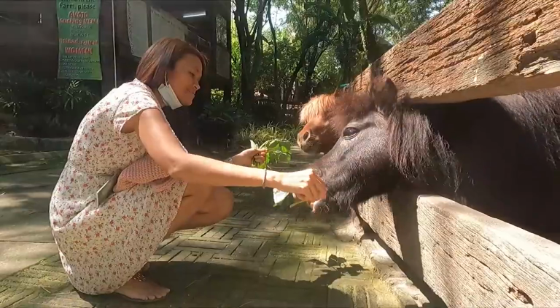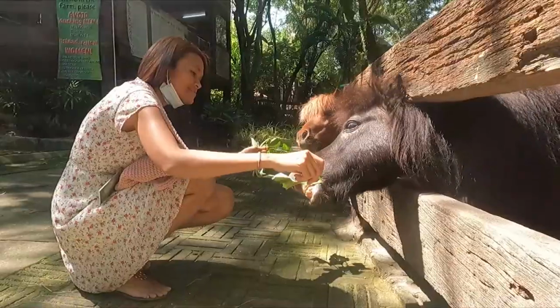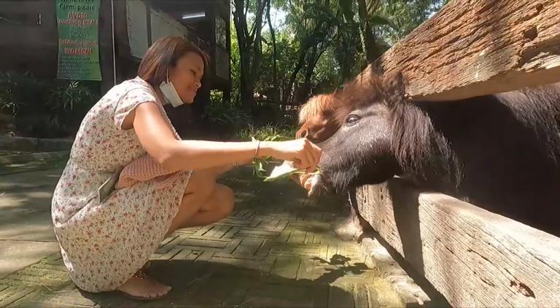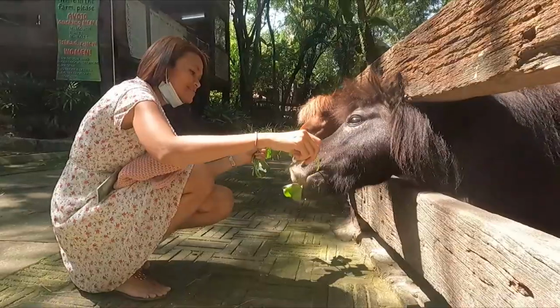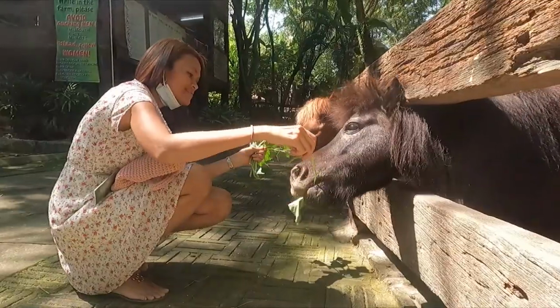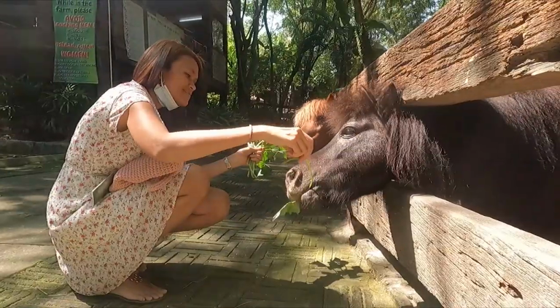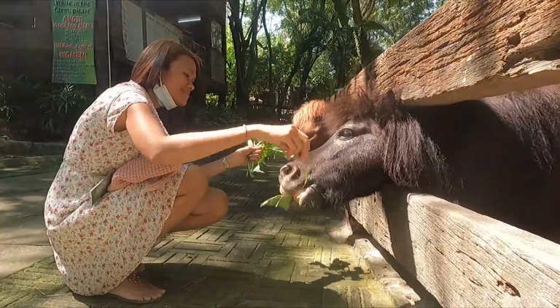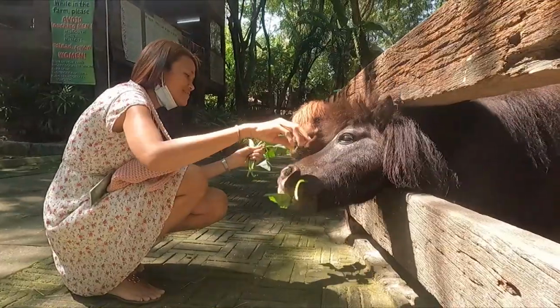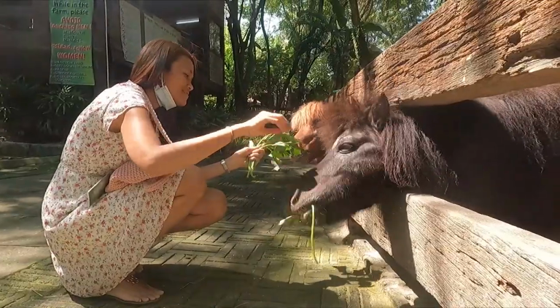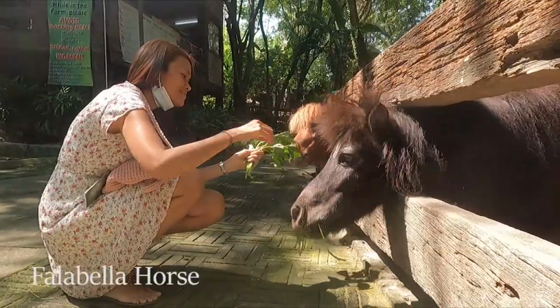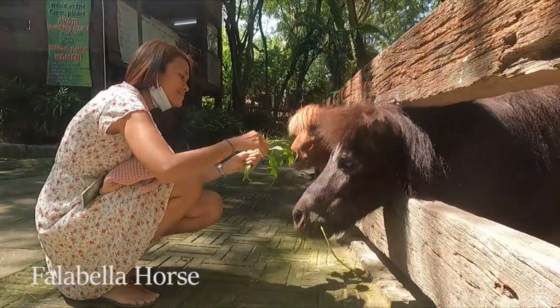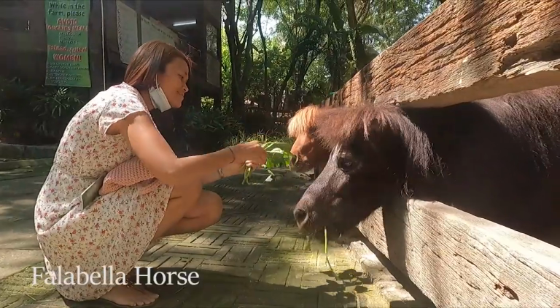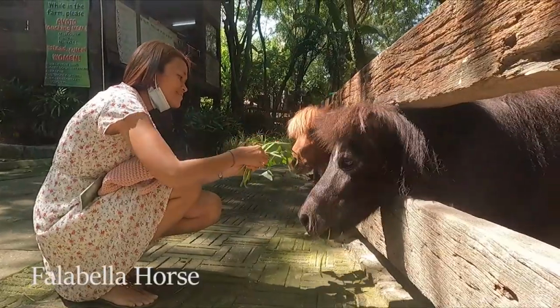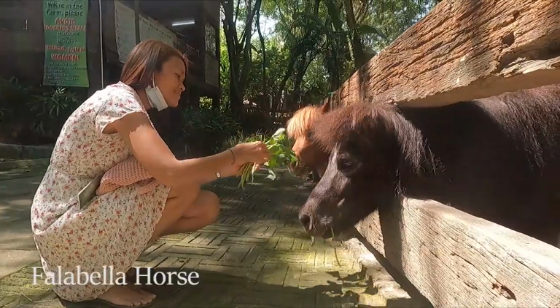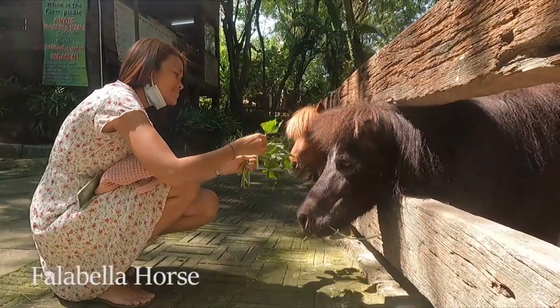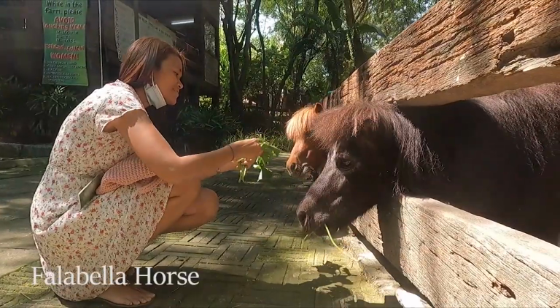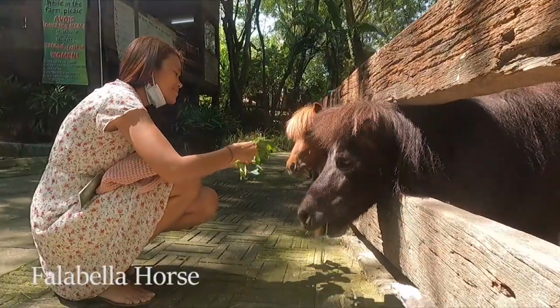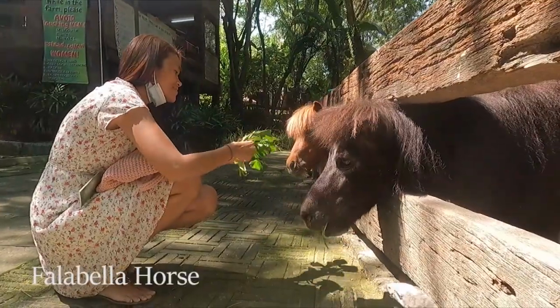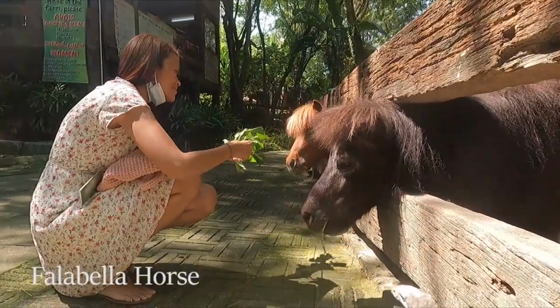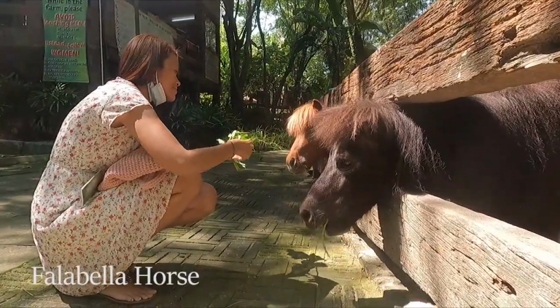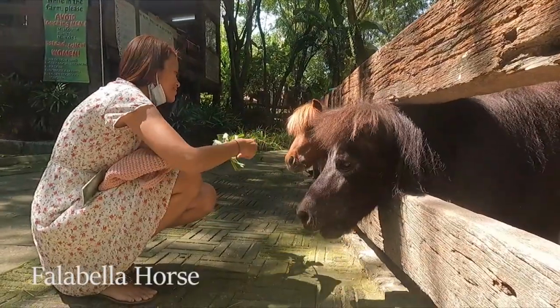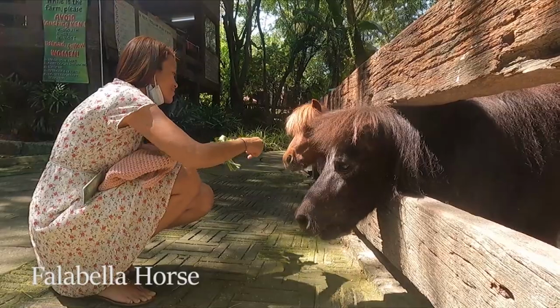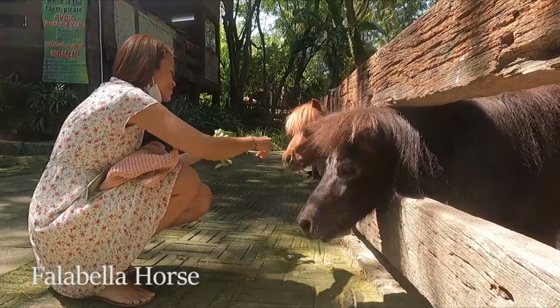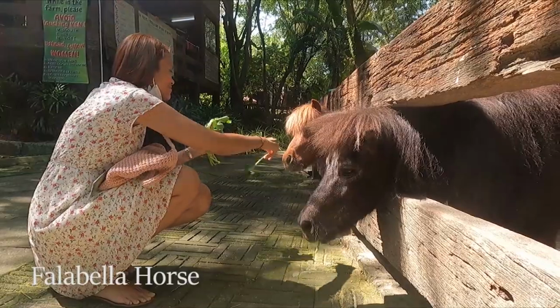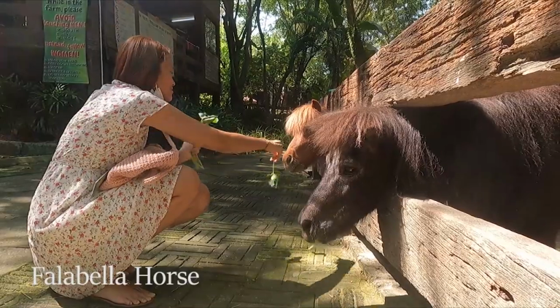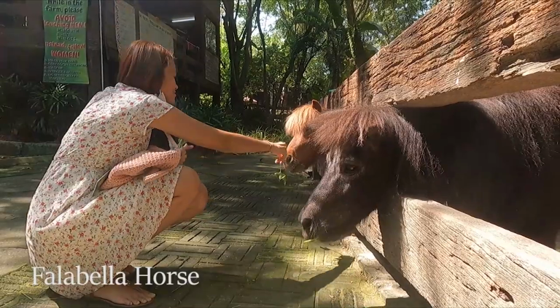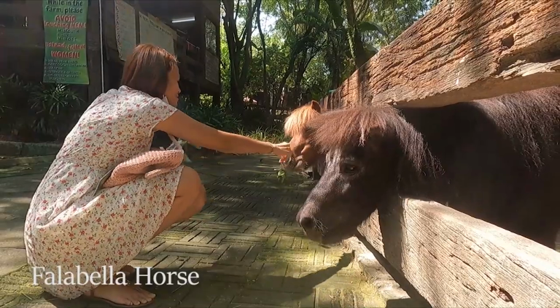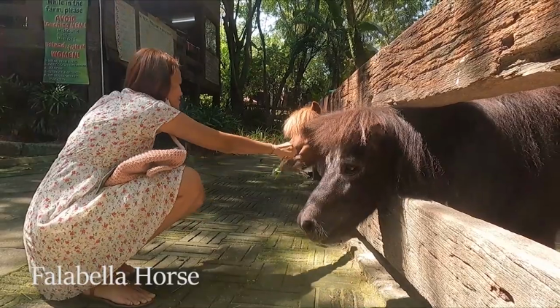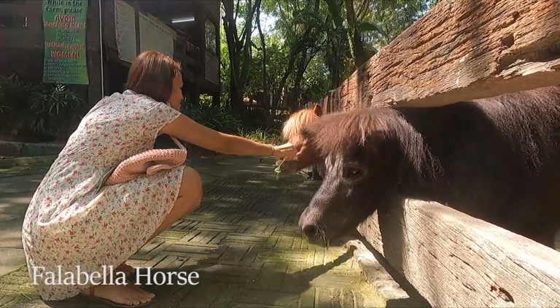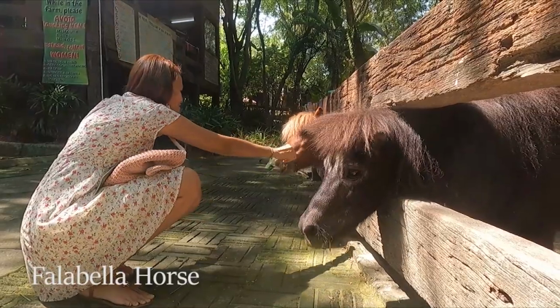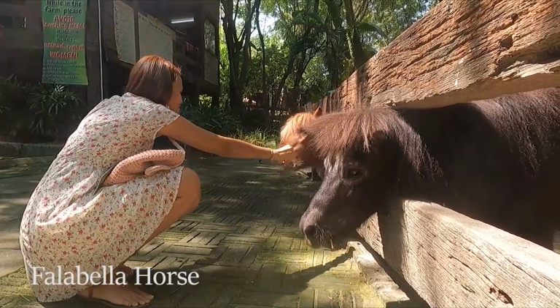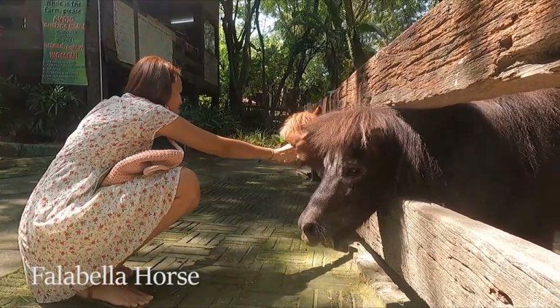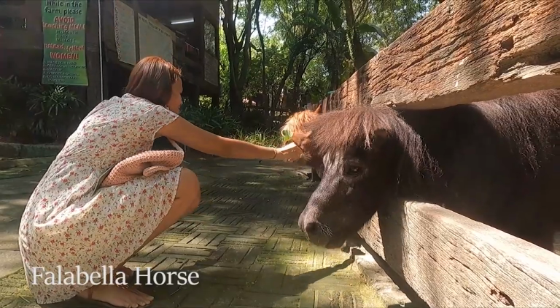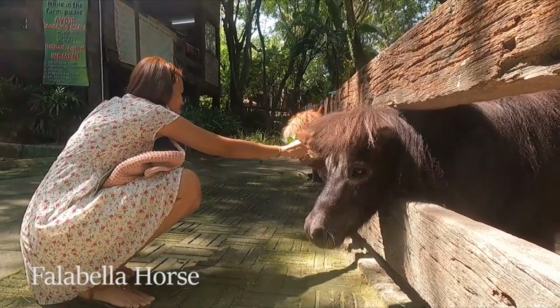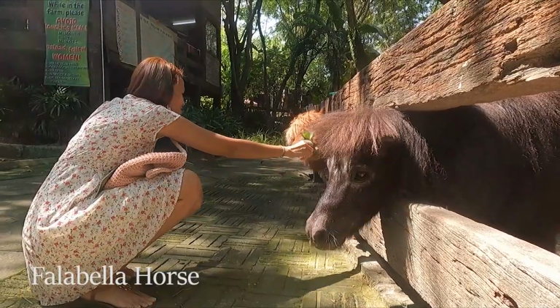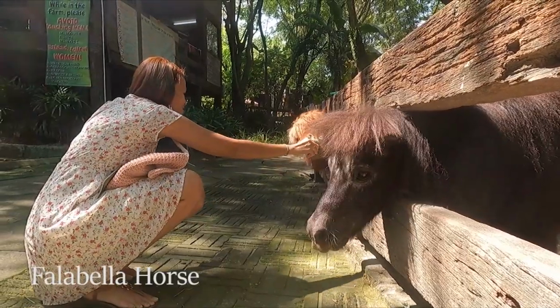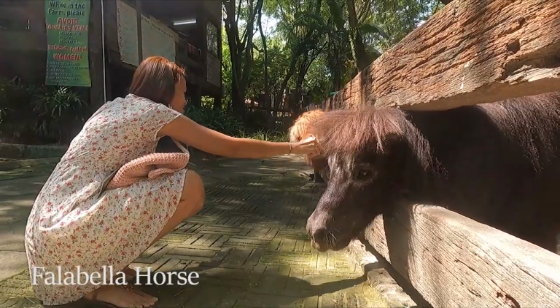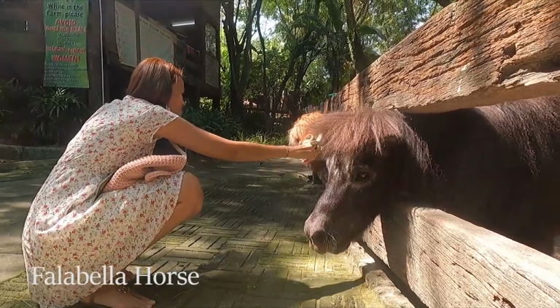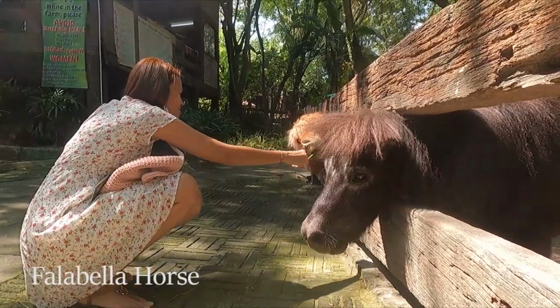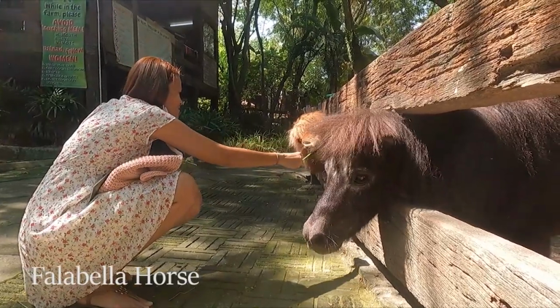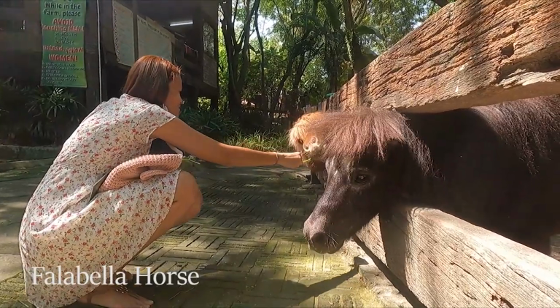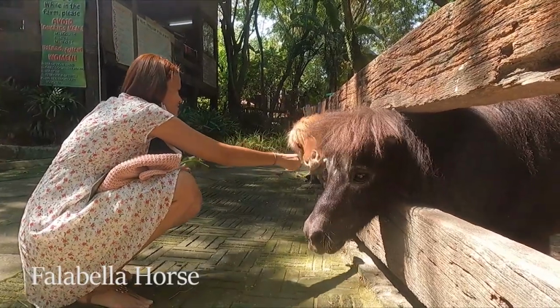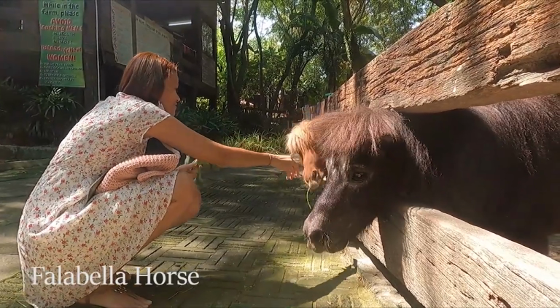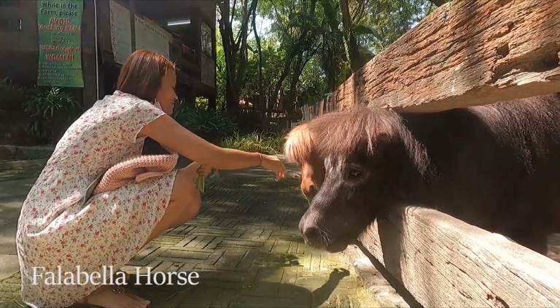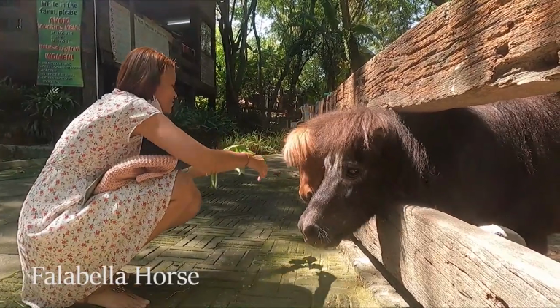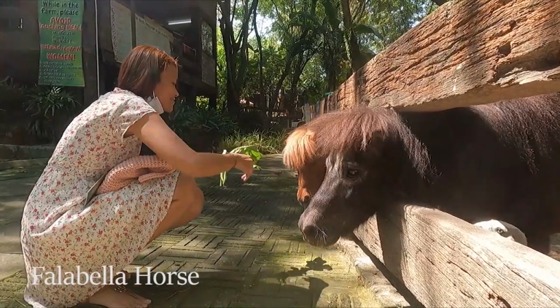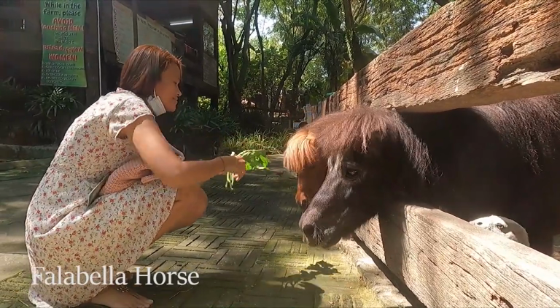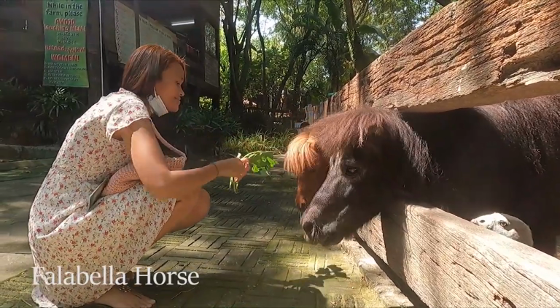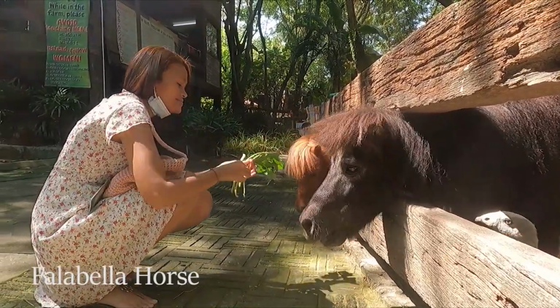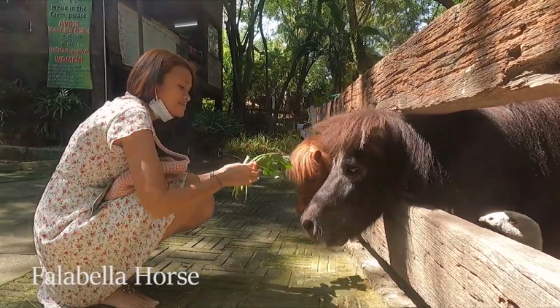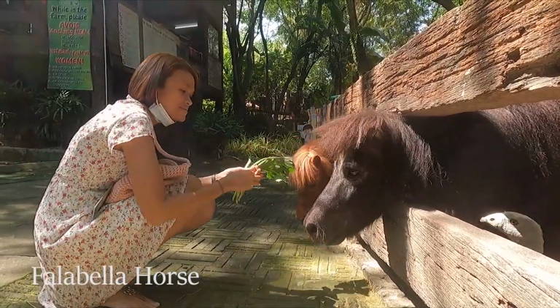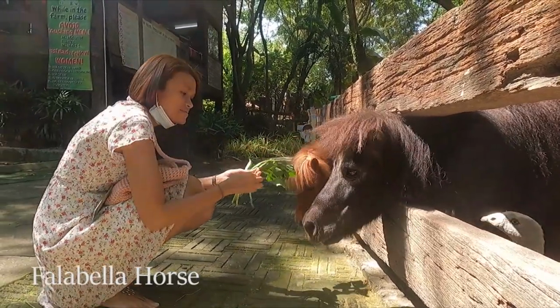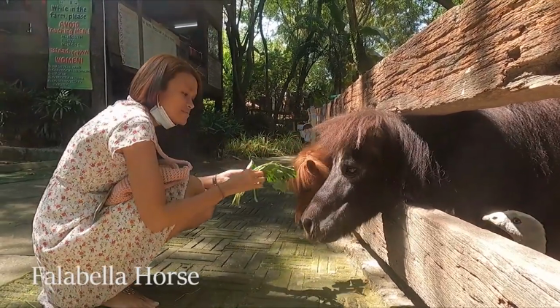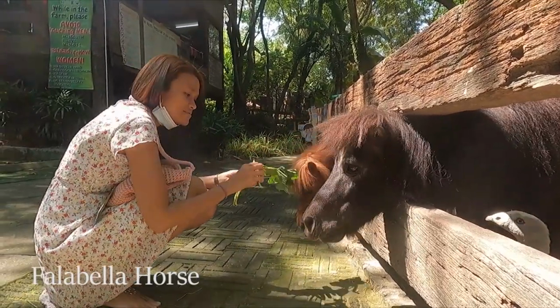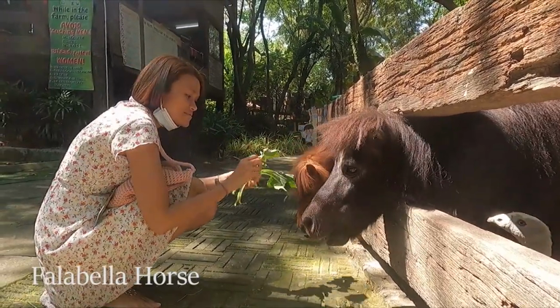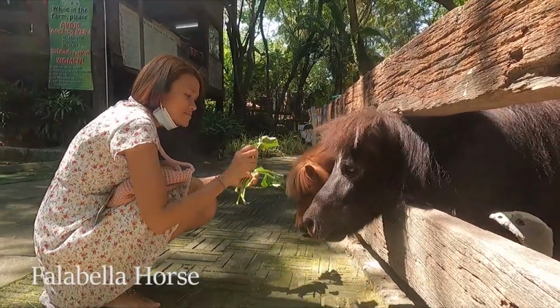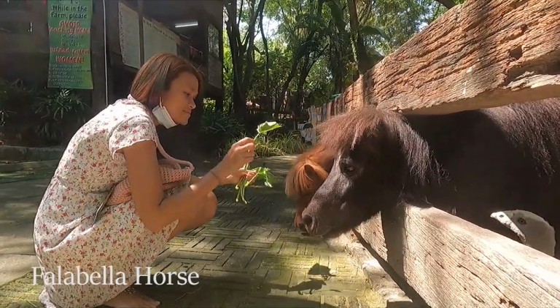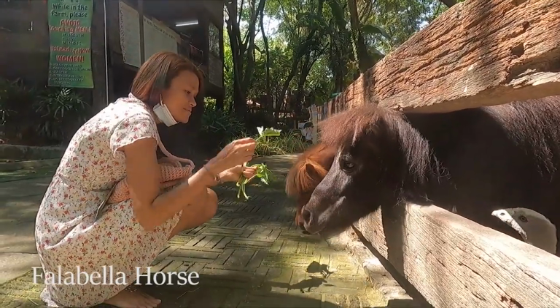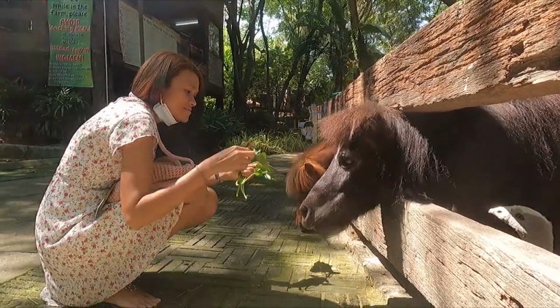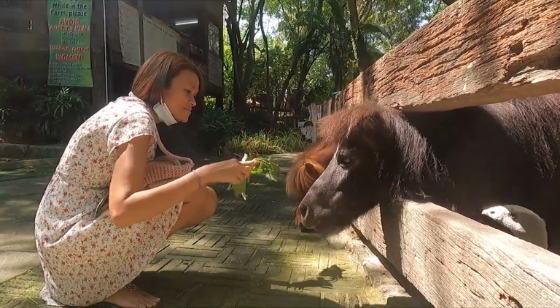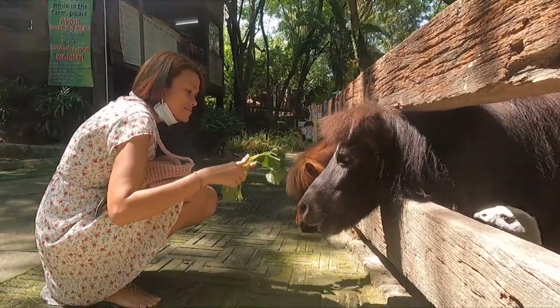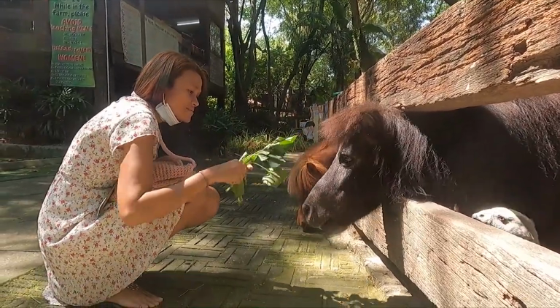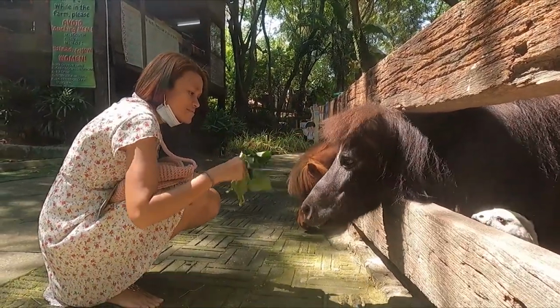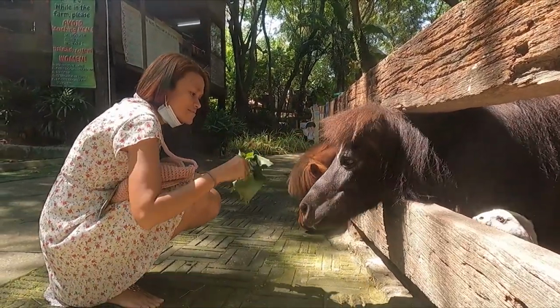This is the Fabela horse from Argentina and it is the smallest horse in the world.